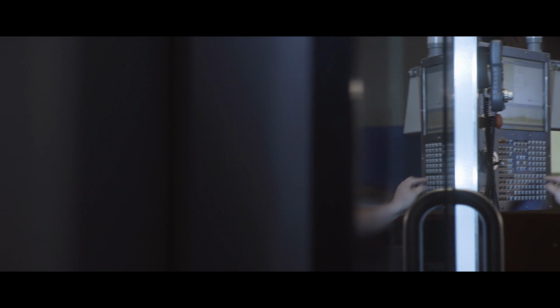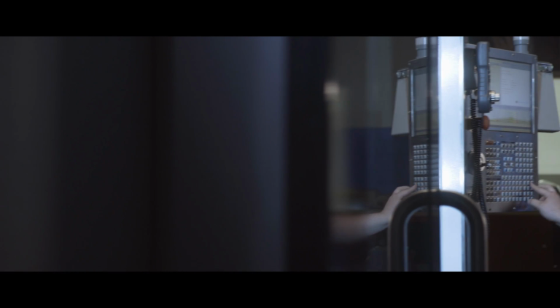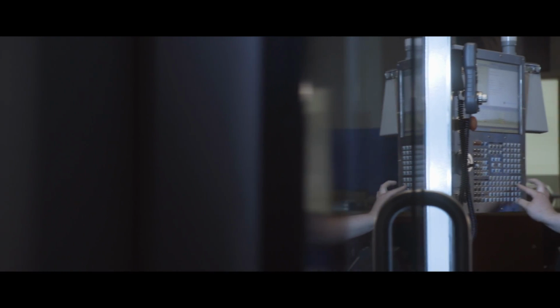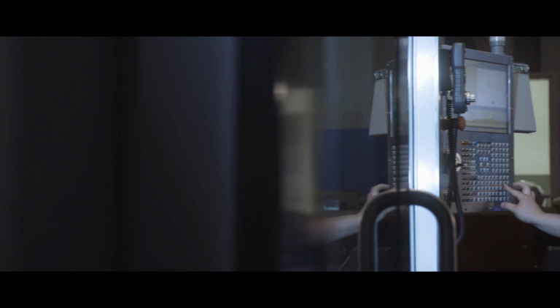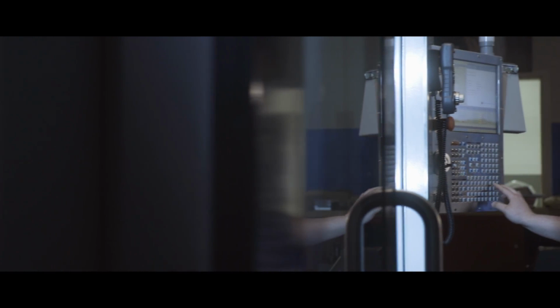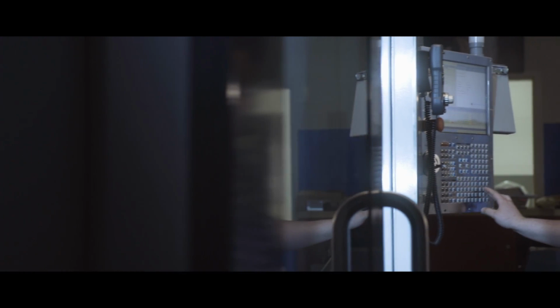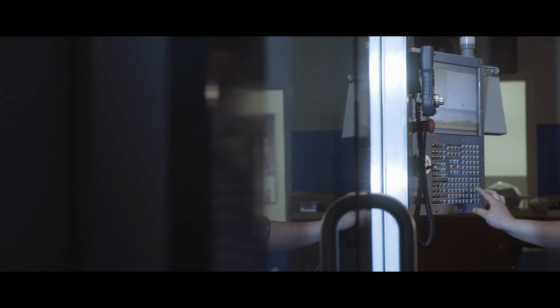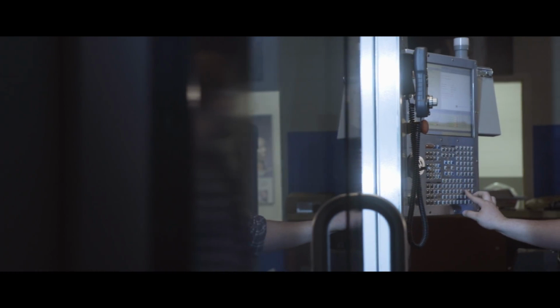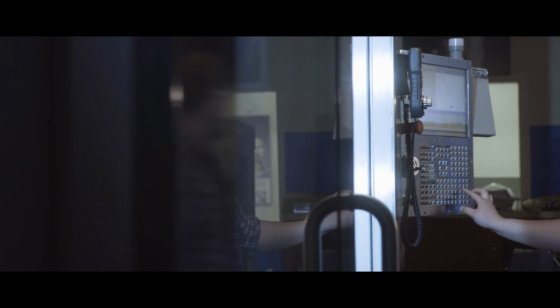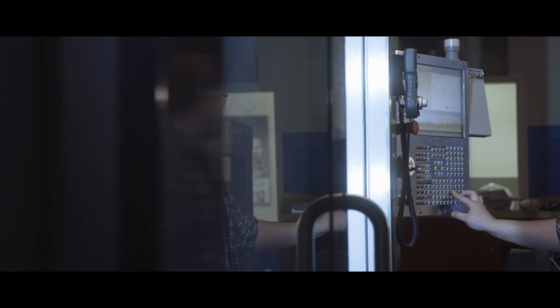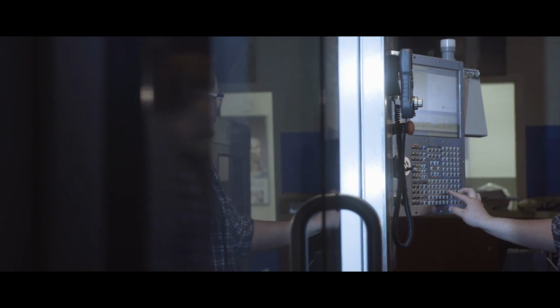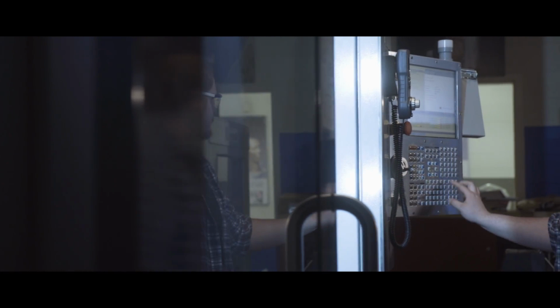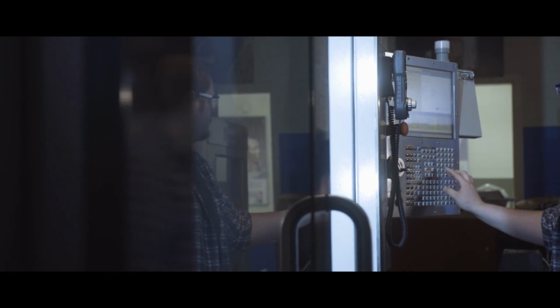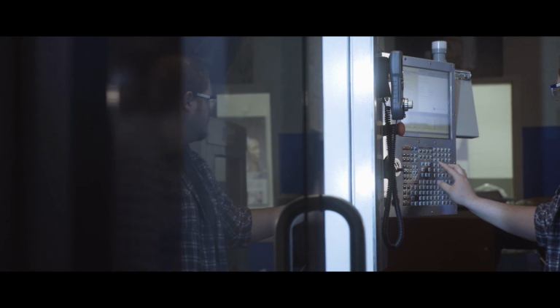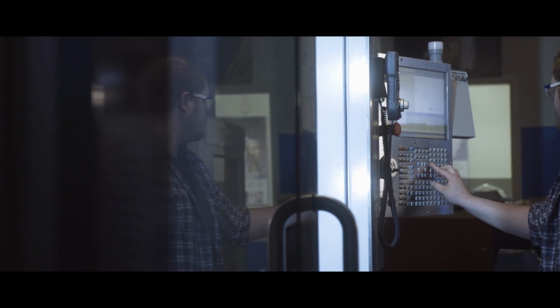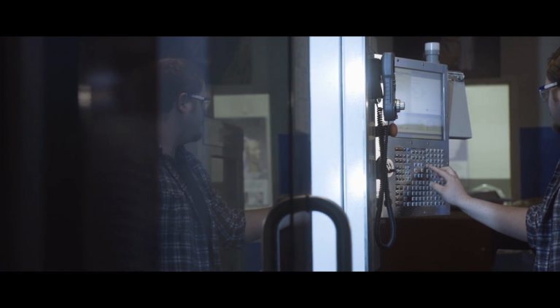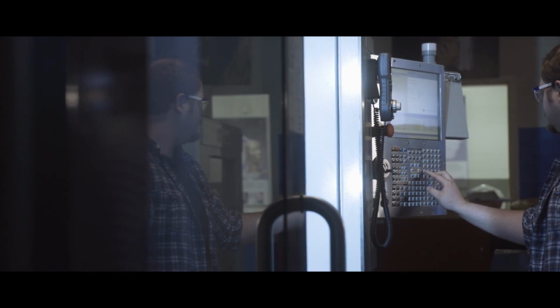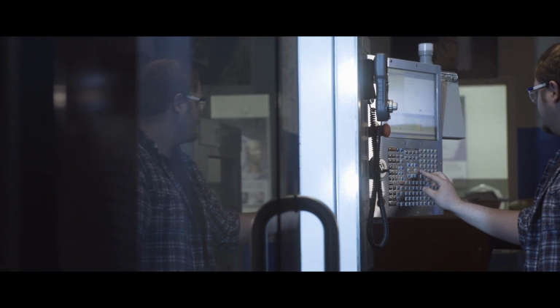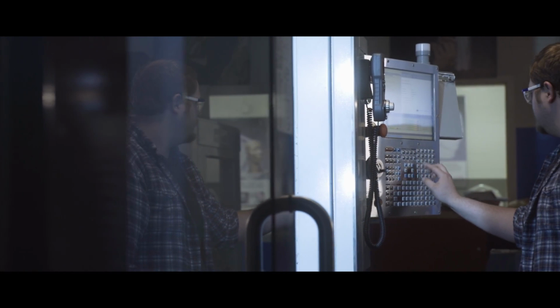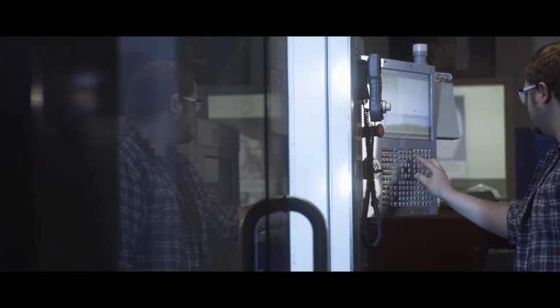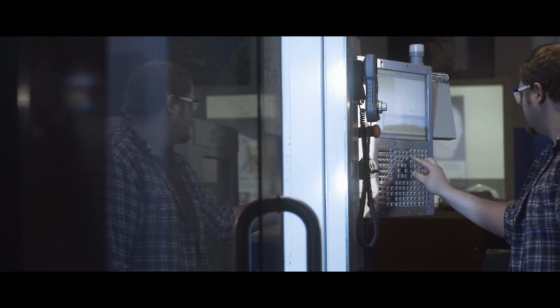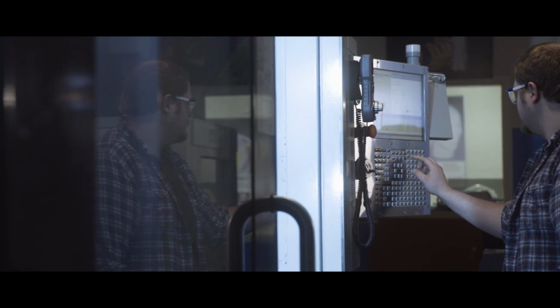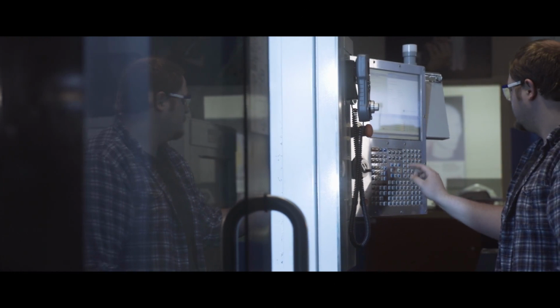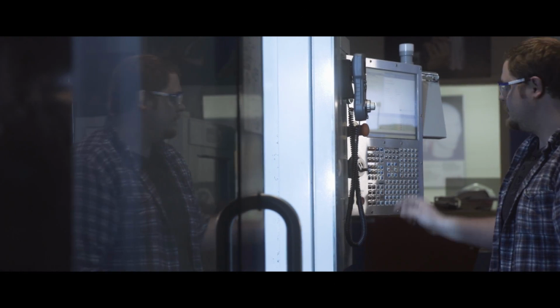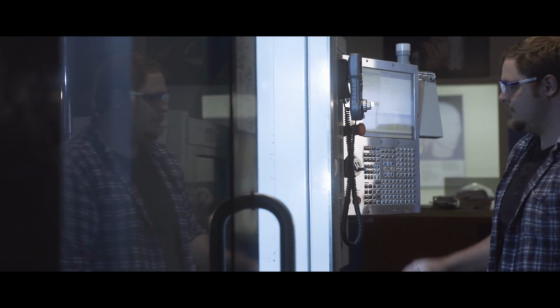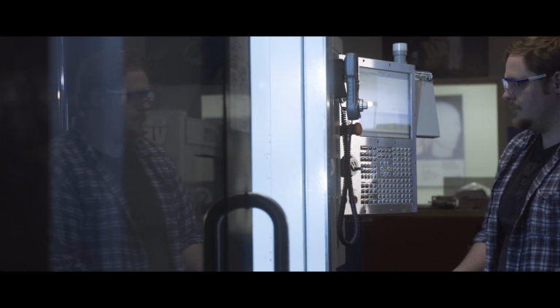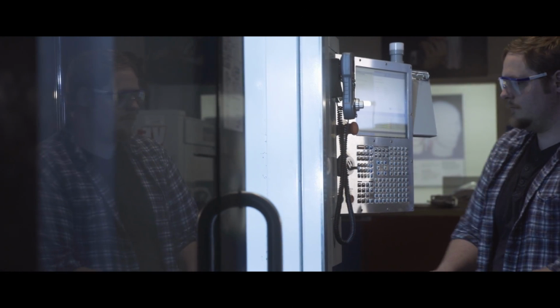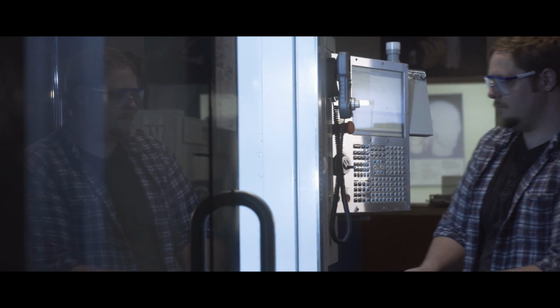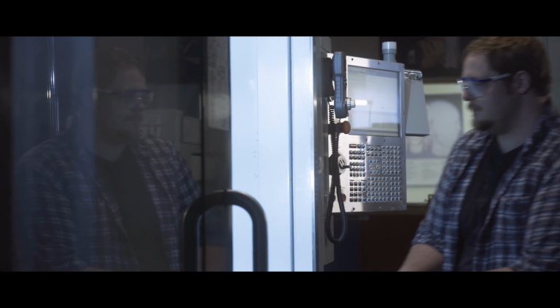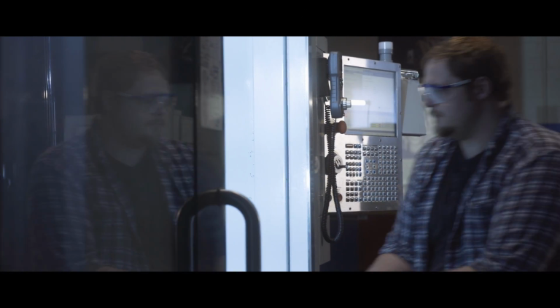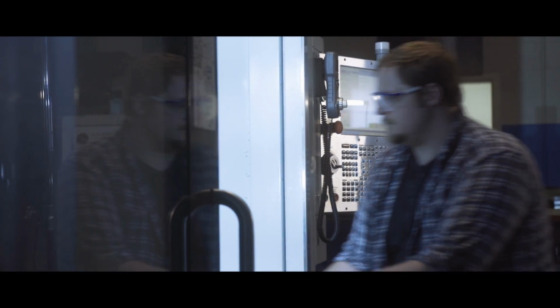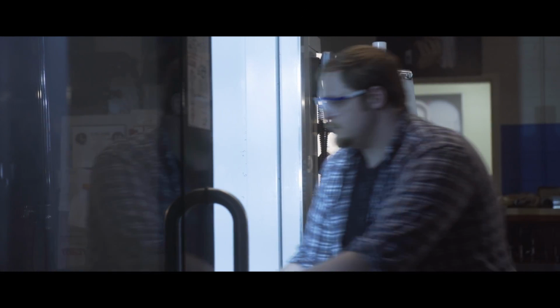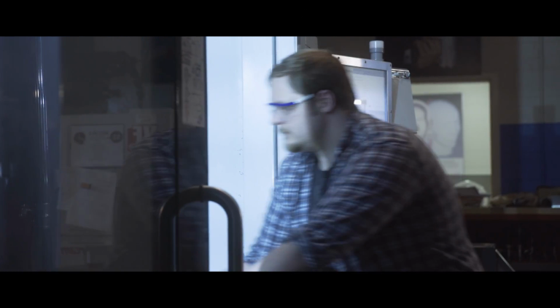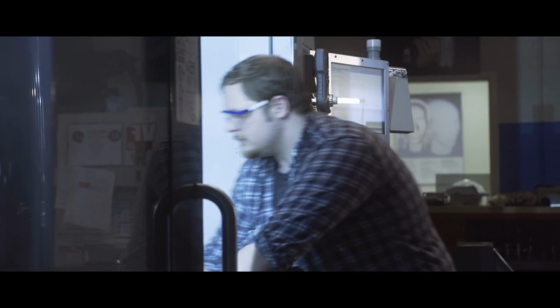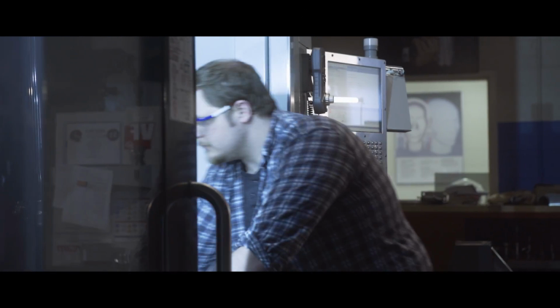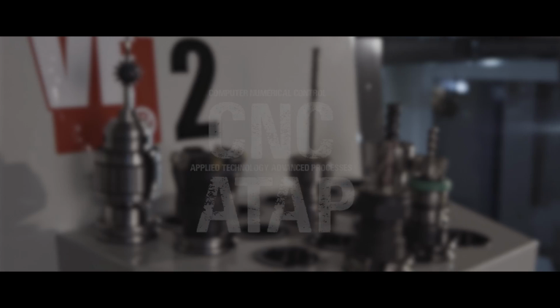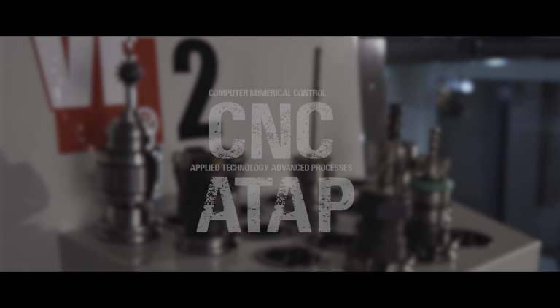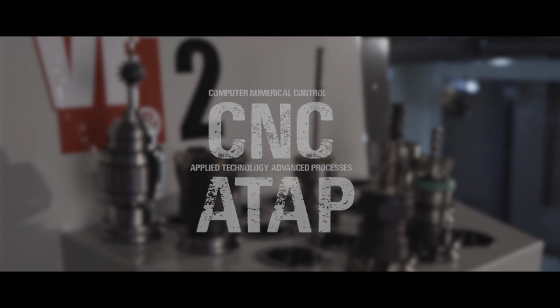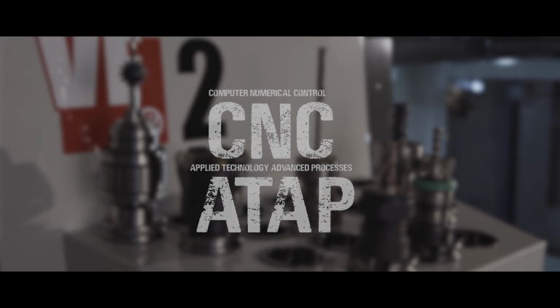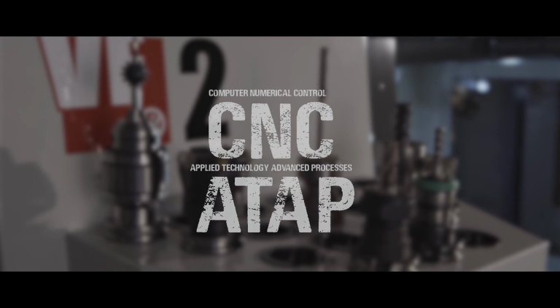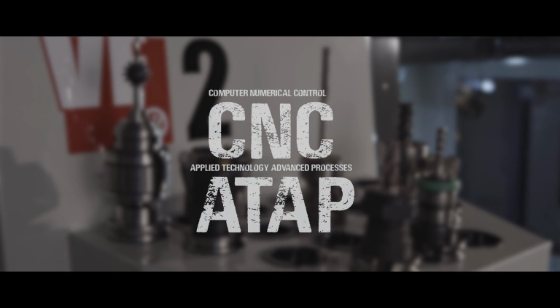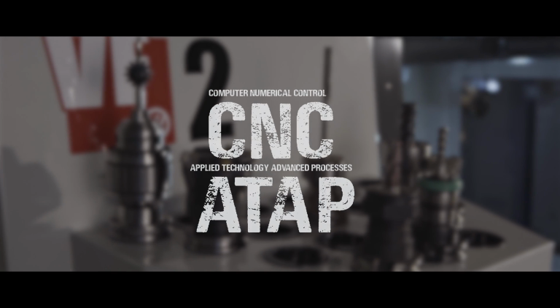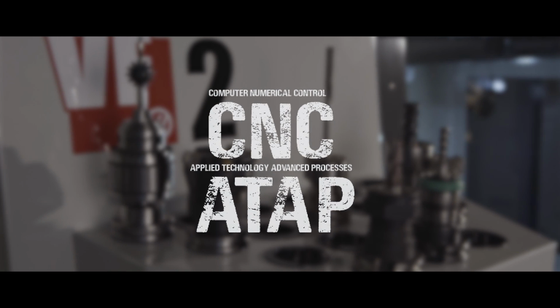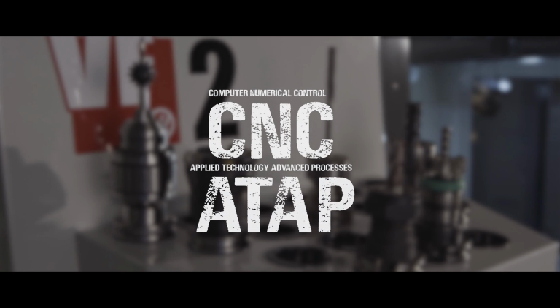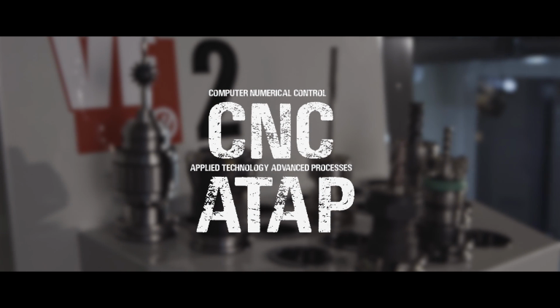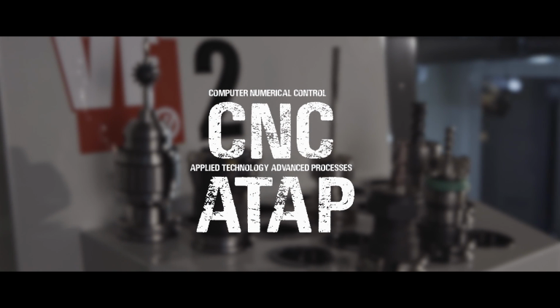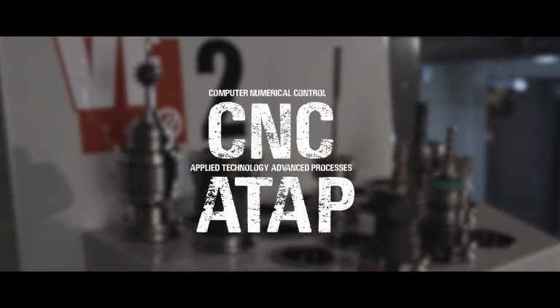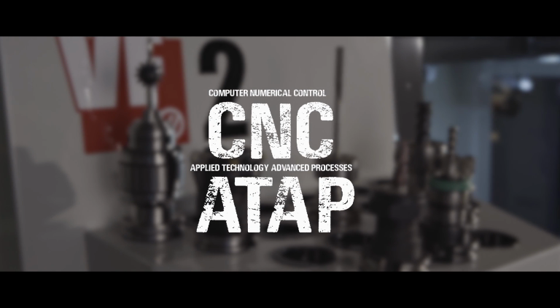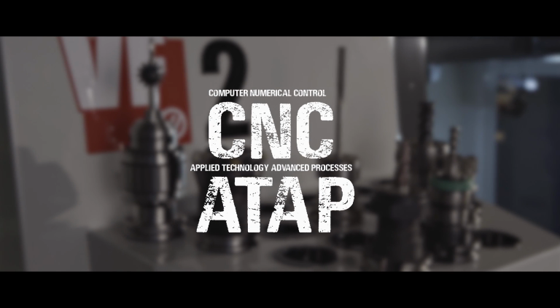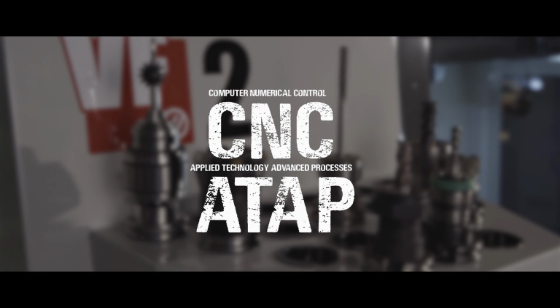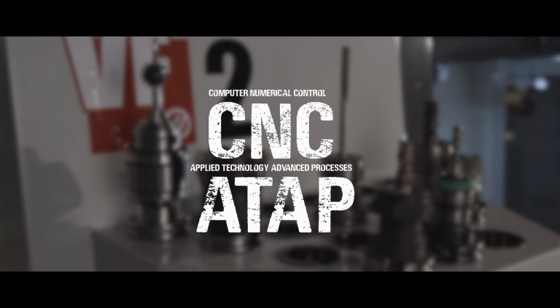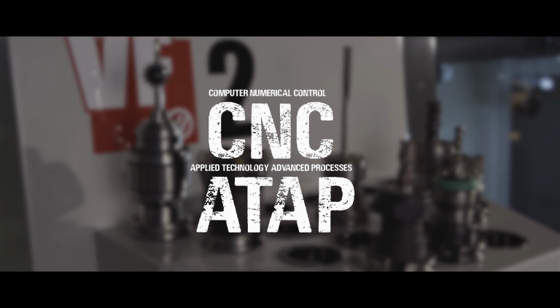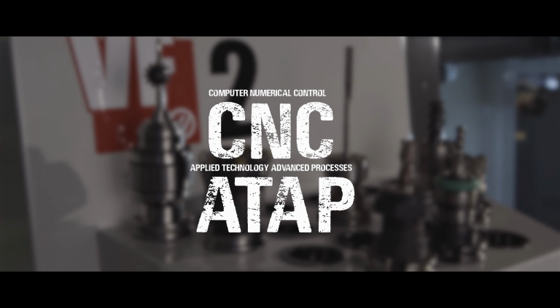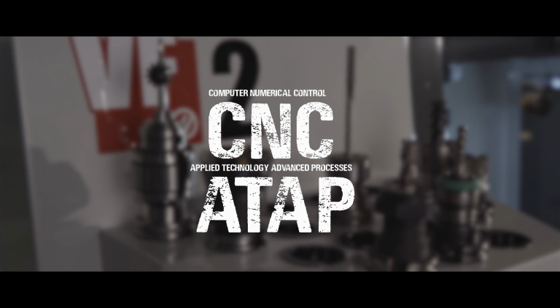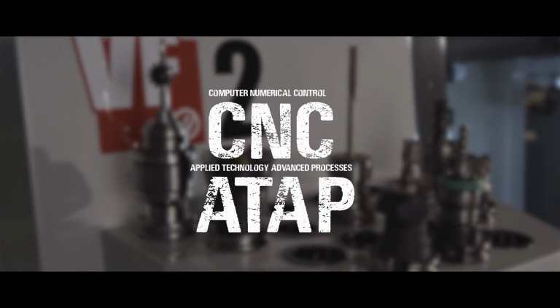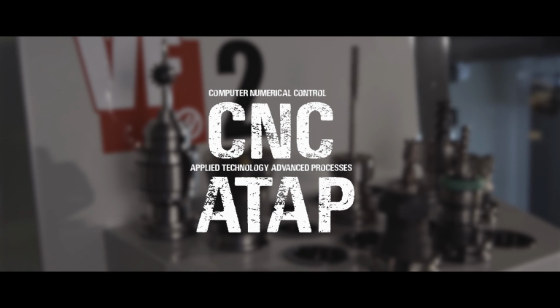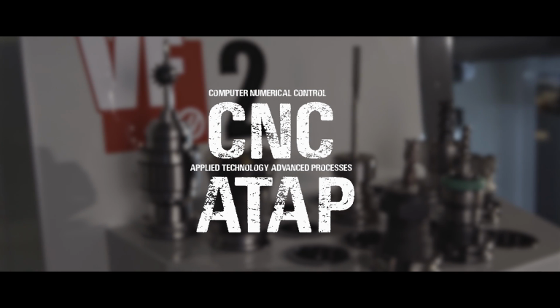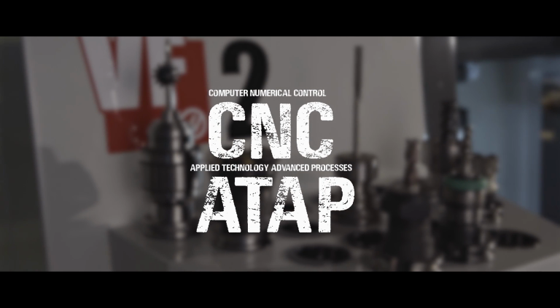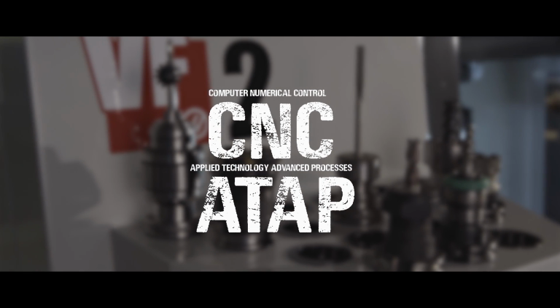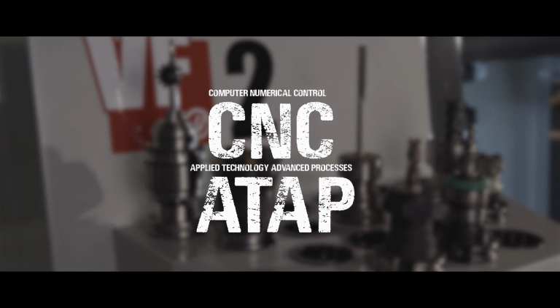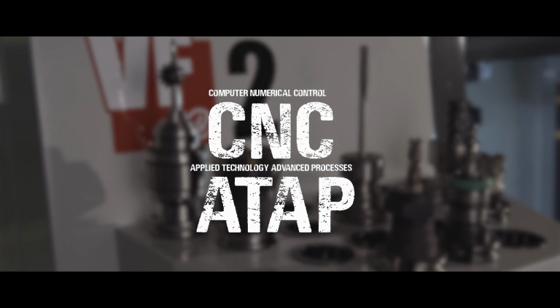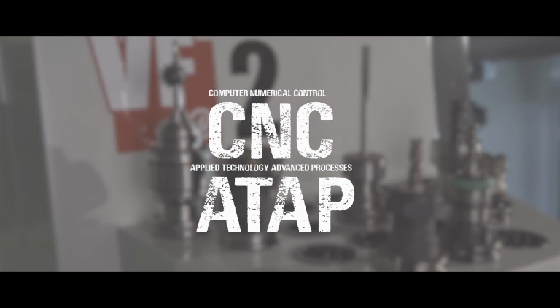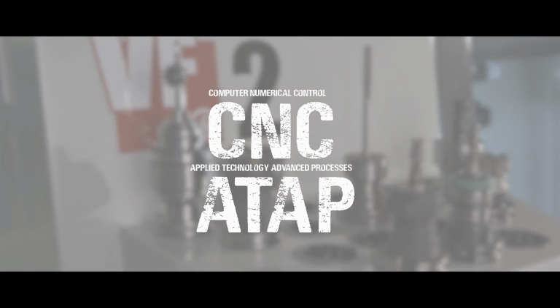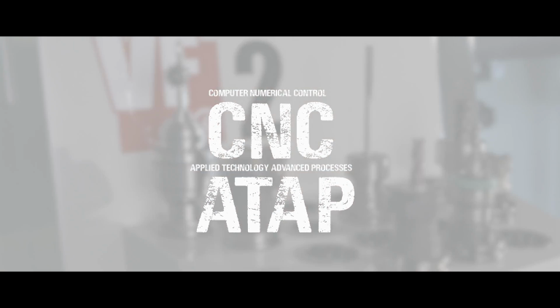Discover why Macomb Community College's CNC program is one of the best in the nation. Apply now and advance to your dream job.